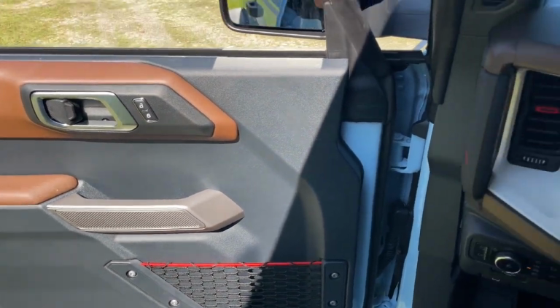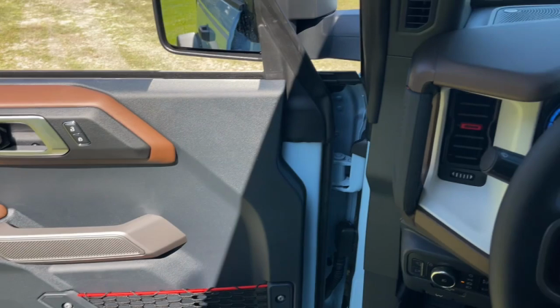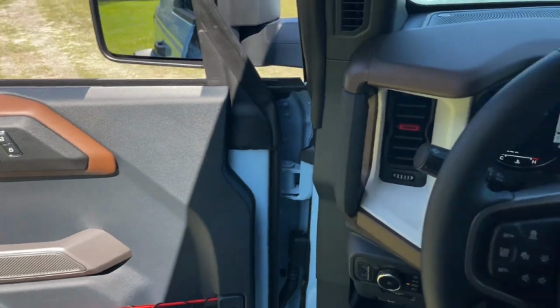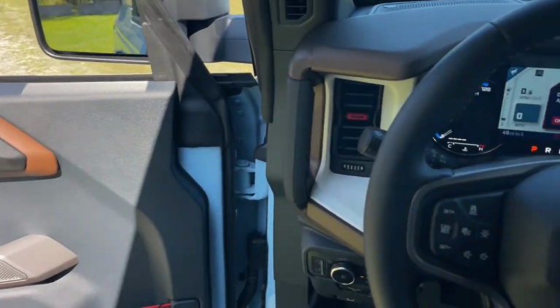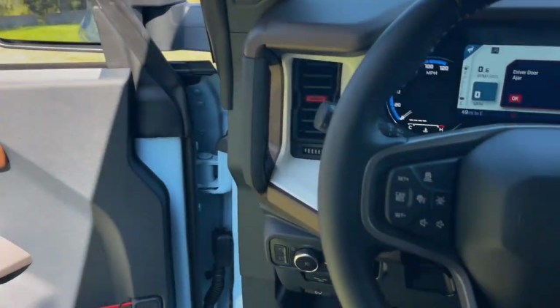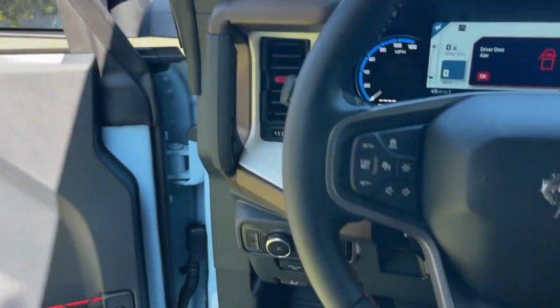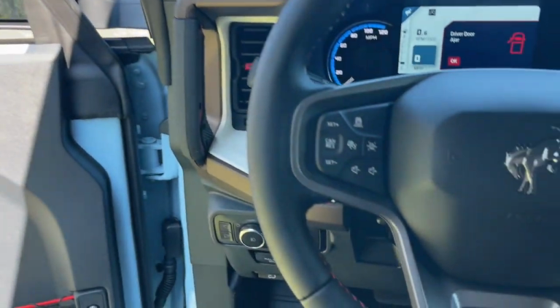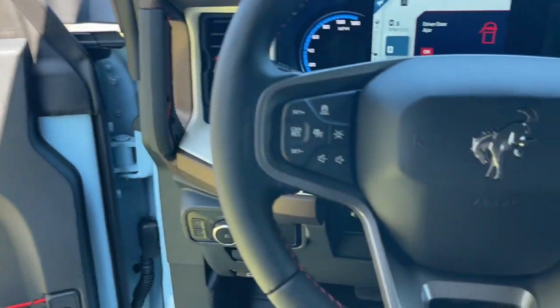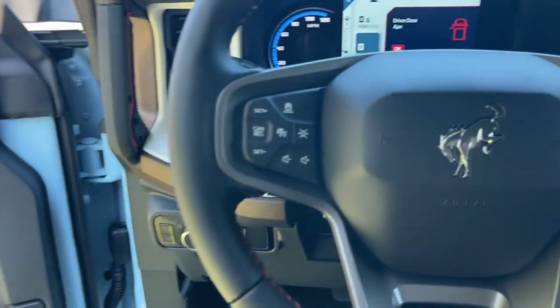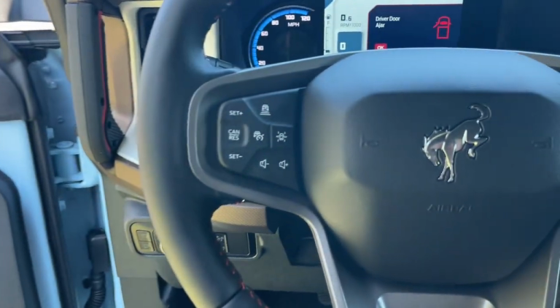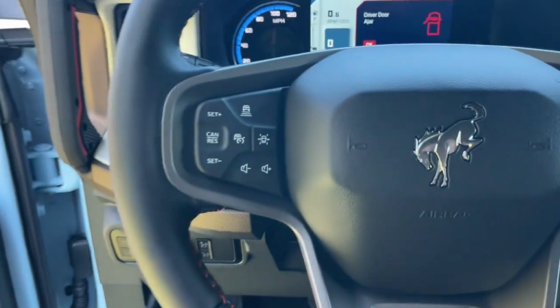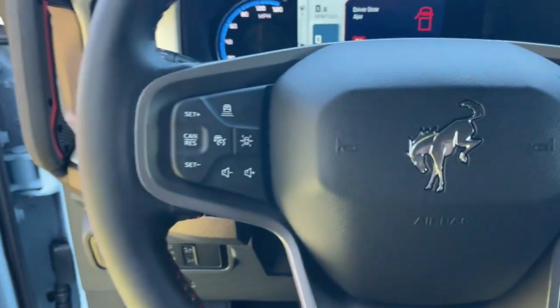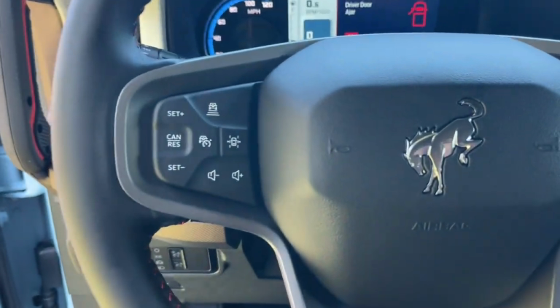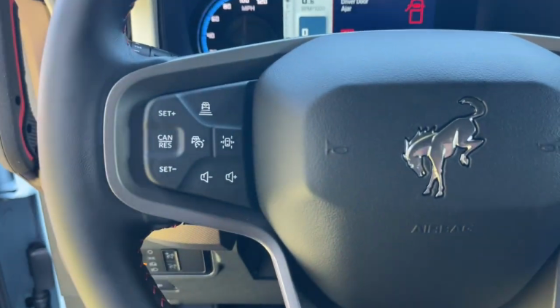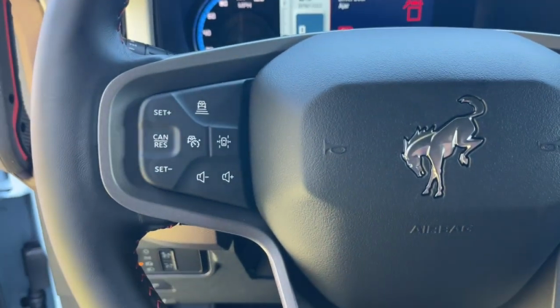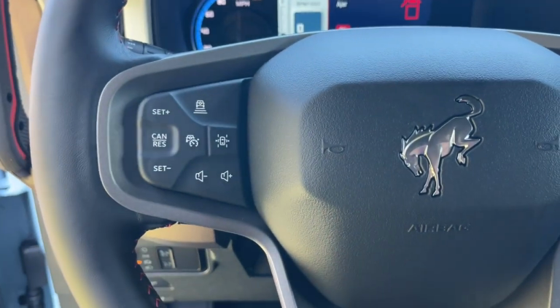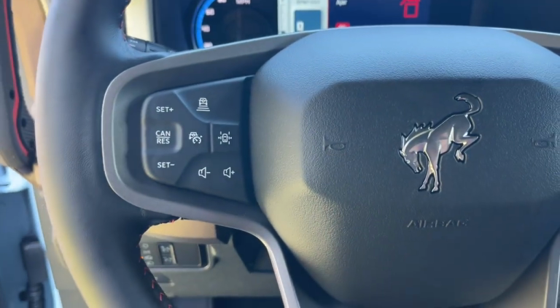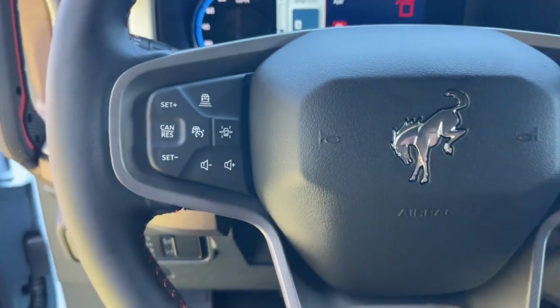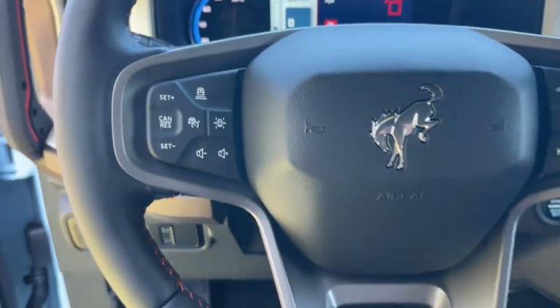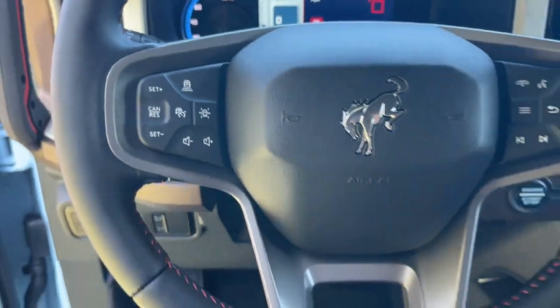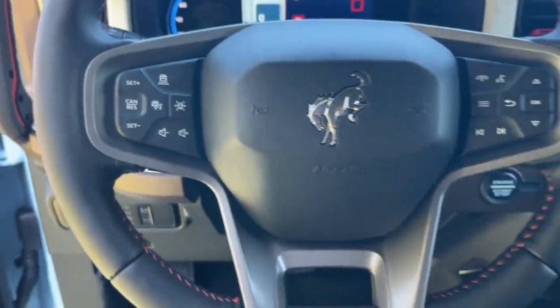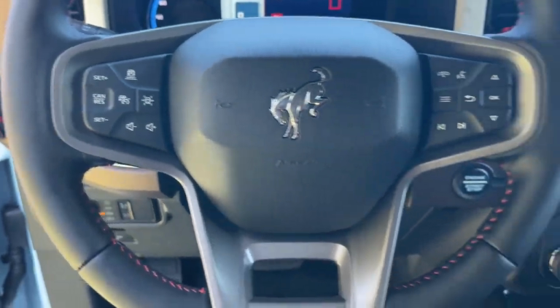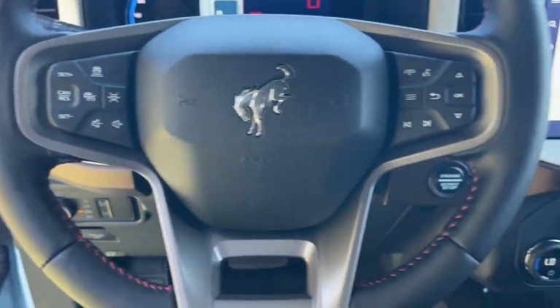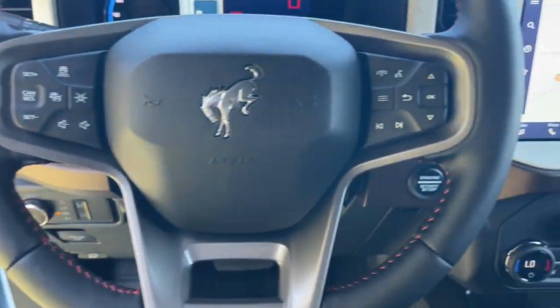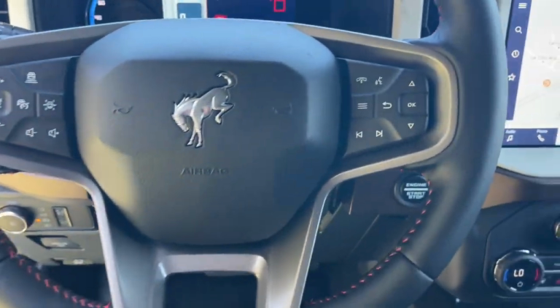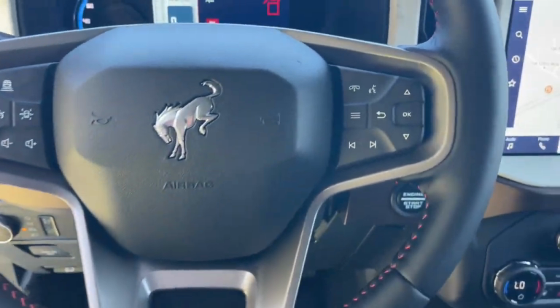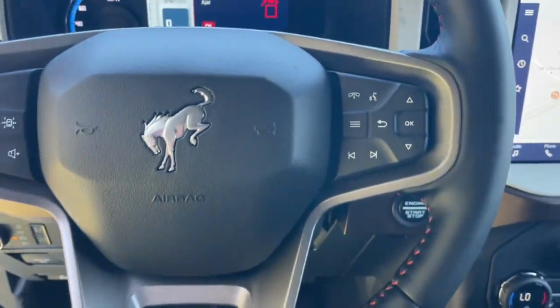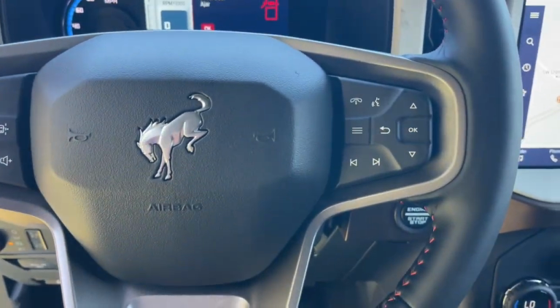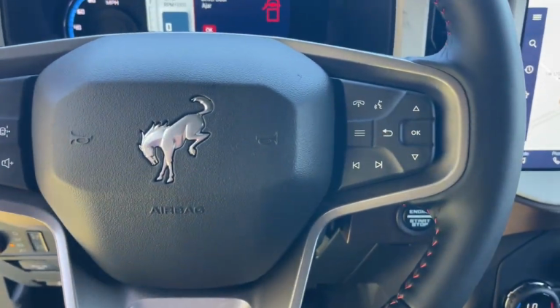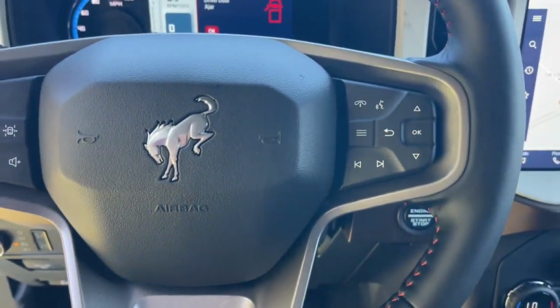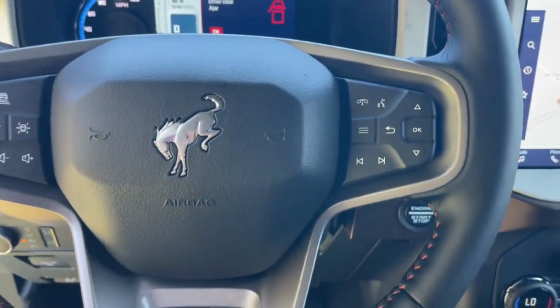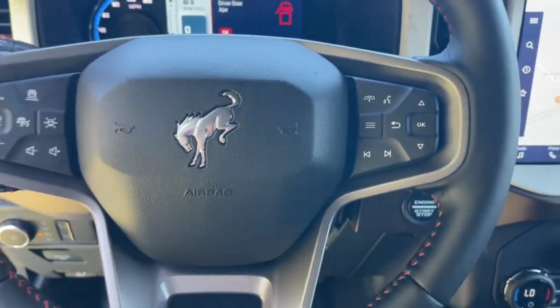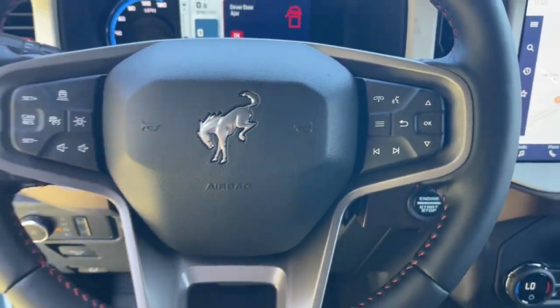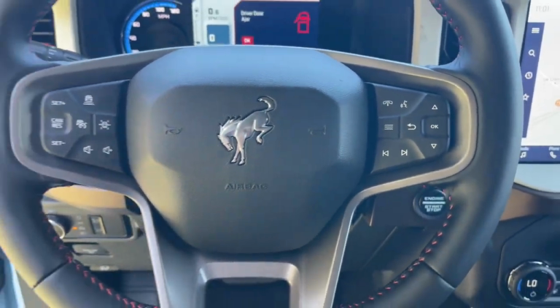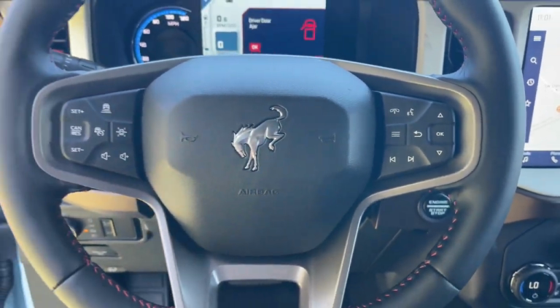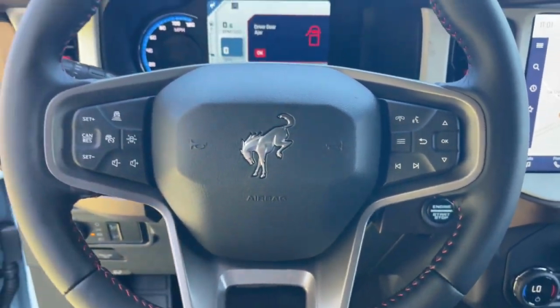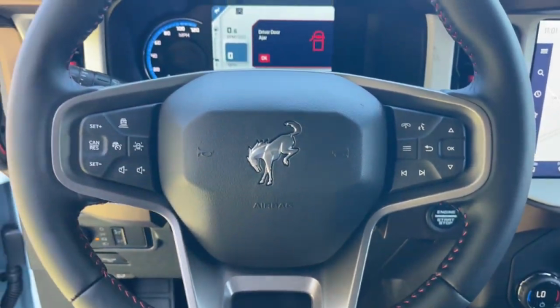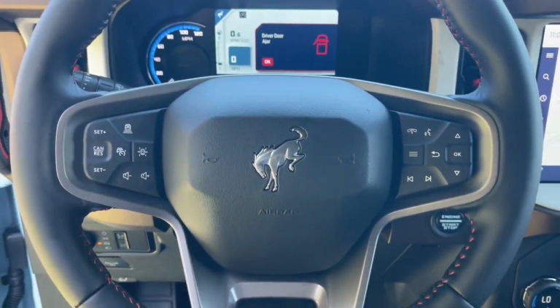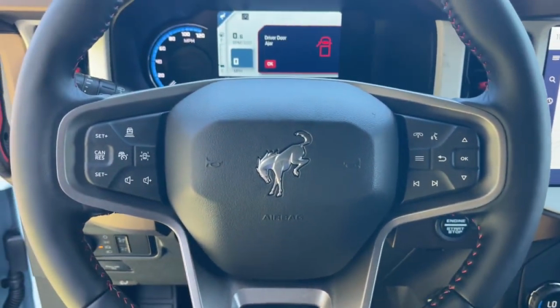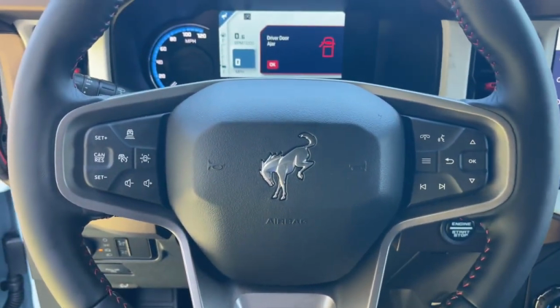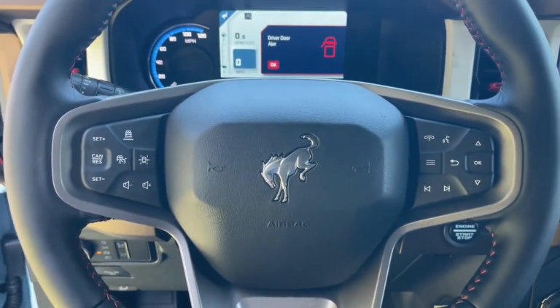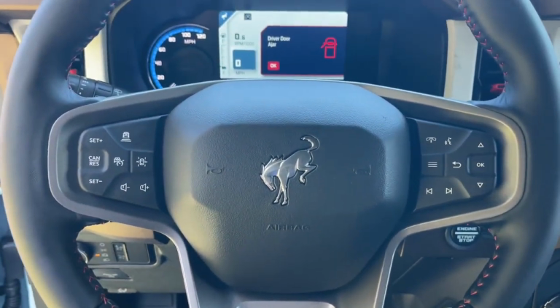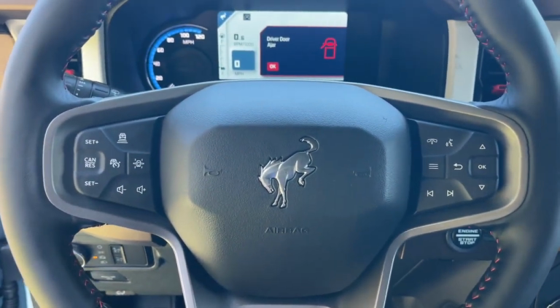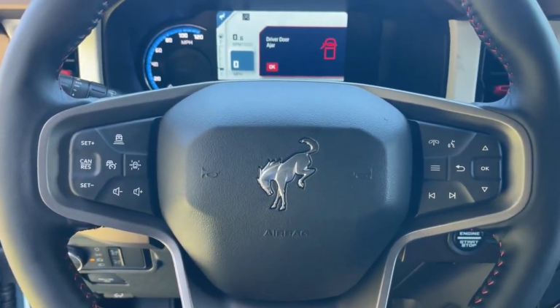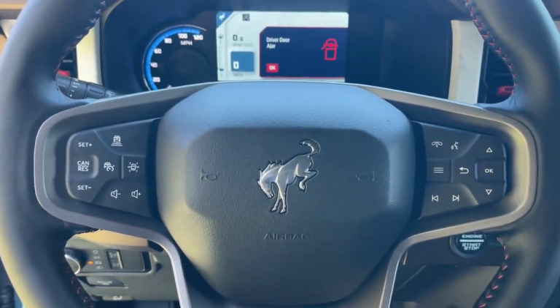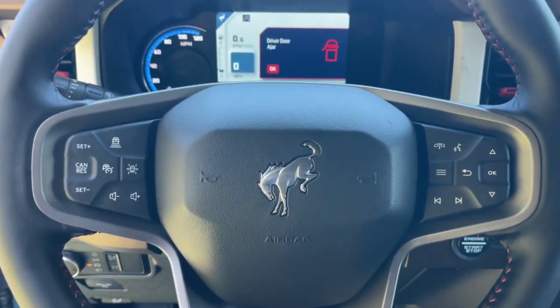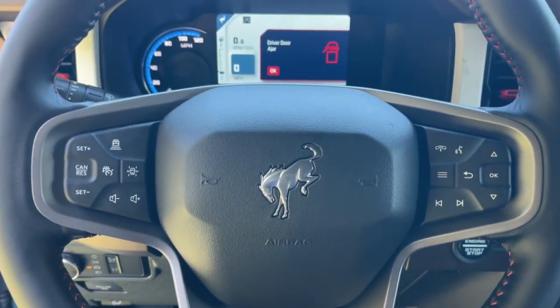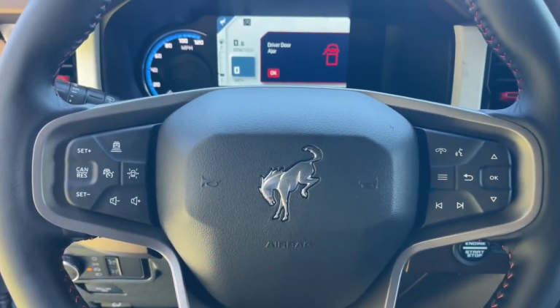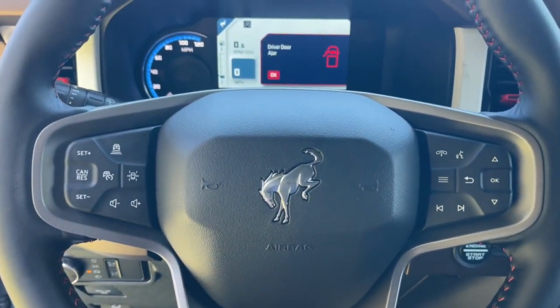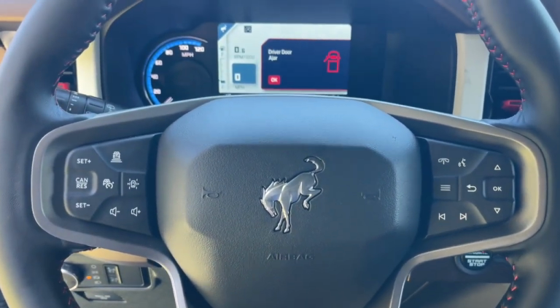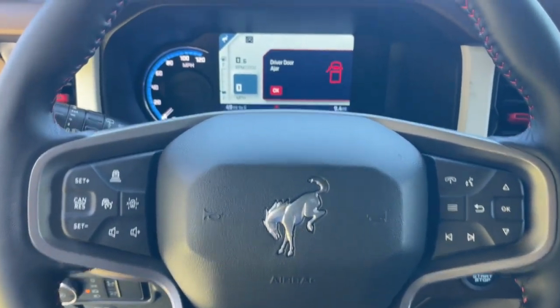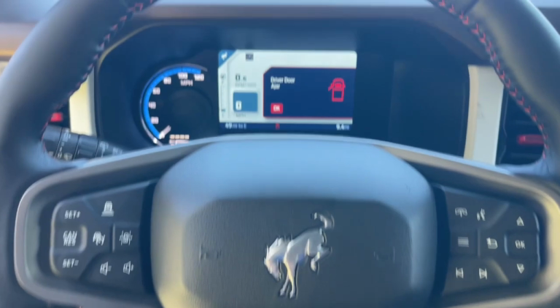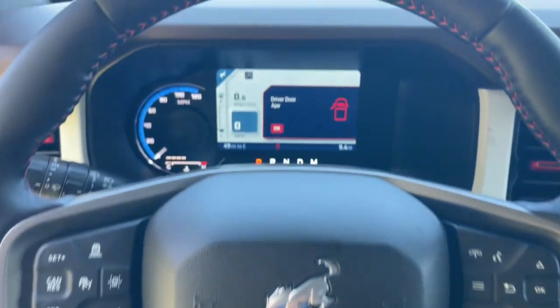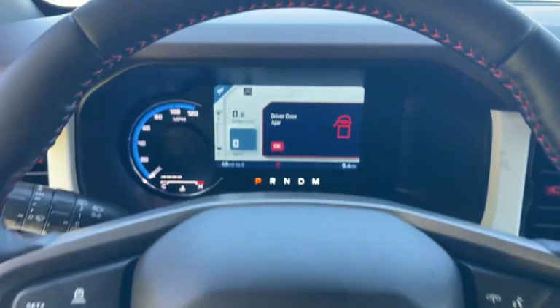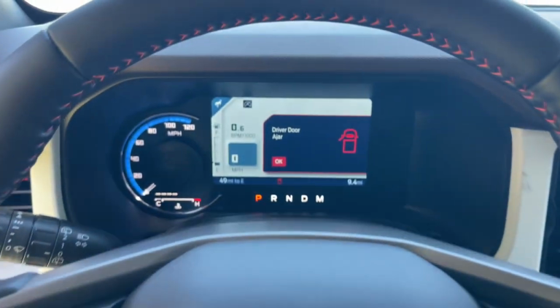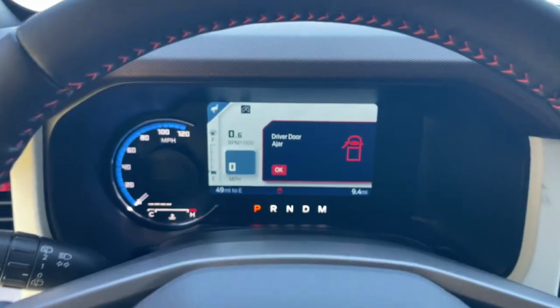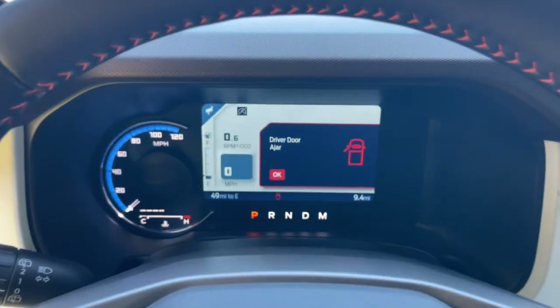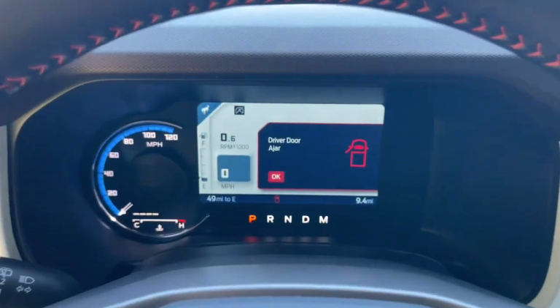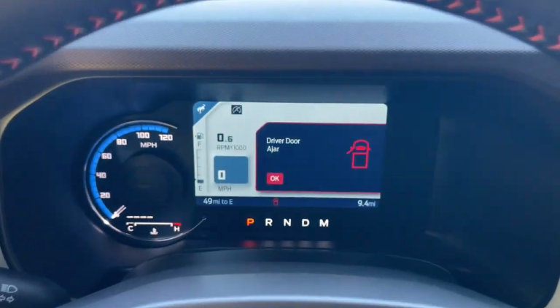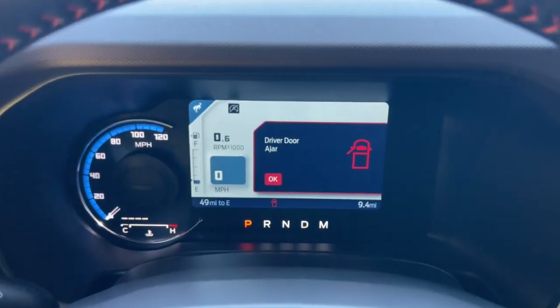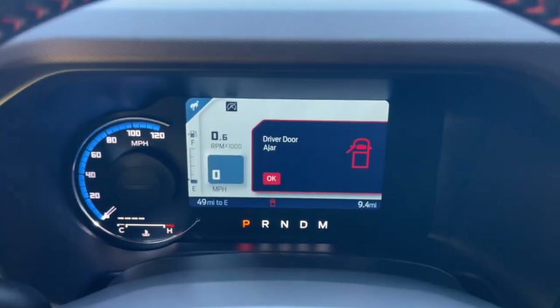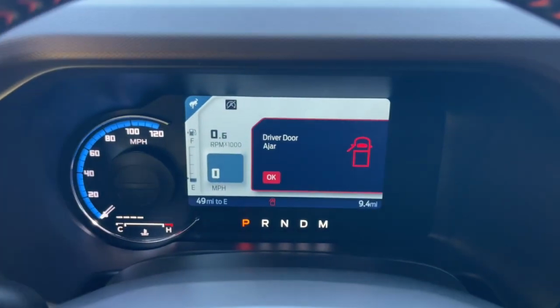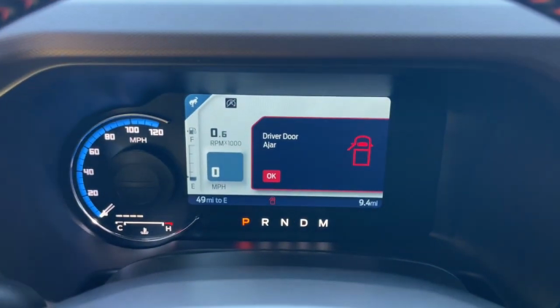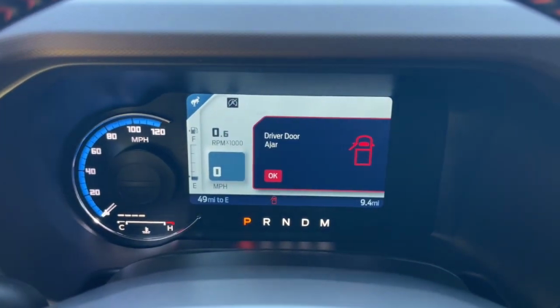Go big and bold in this trail-hungry Bronco. Come in for a test drive. Our team will make it the best part of your day.